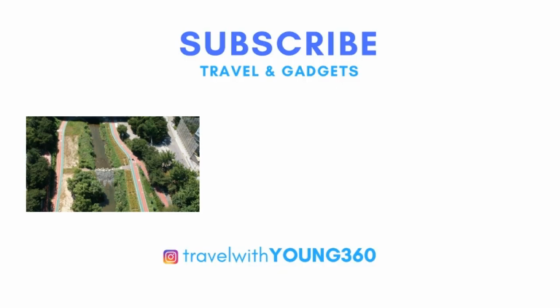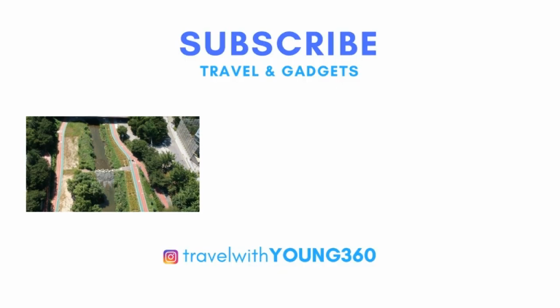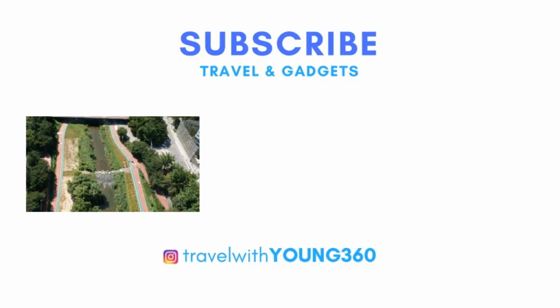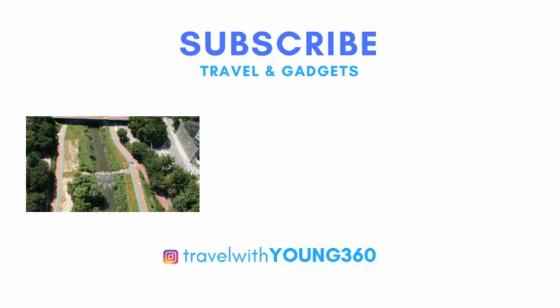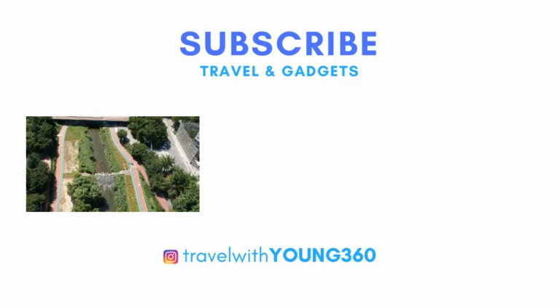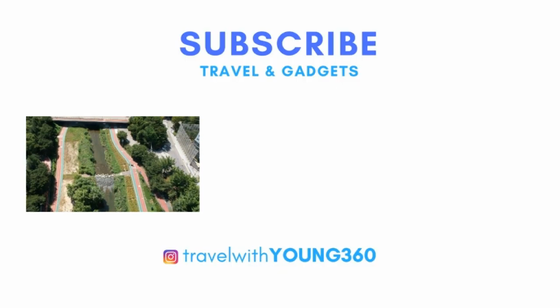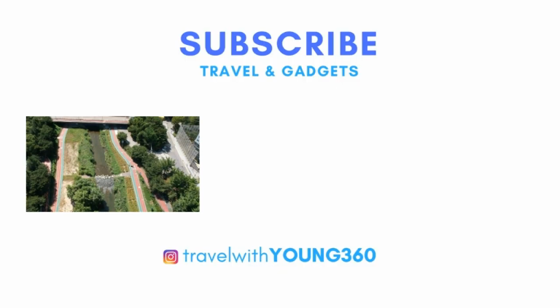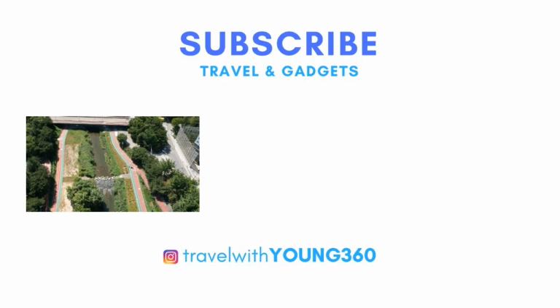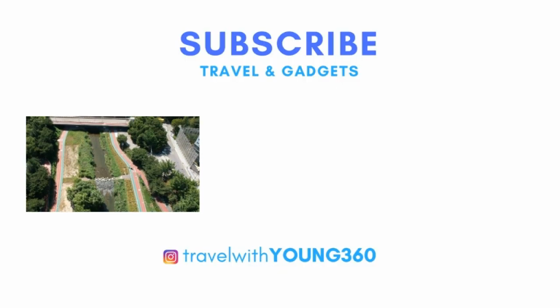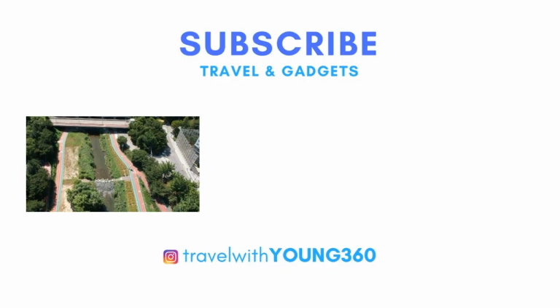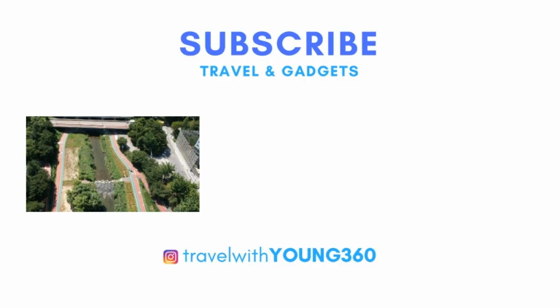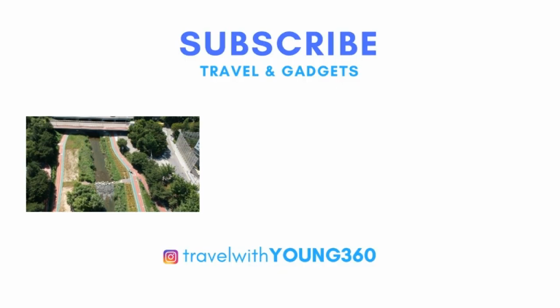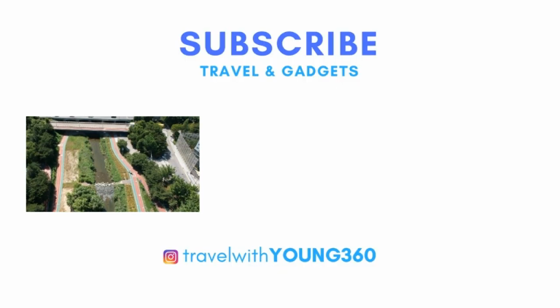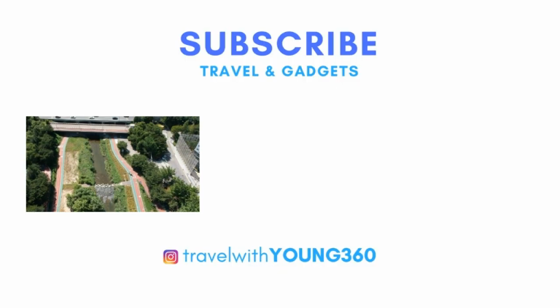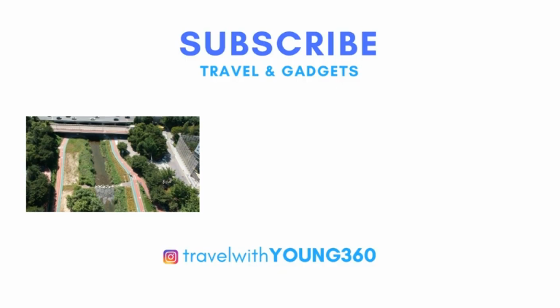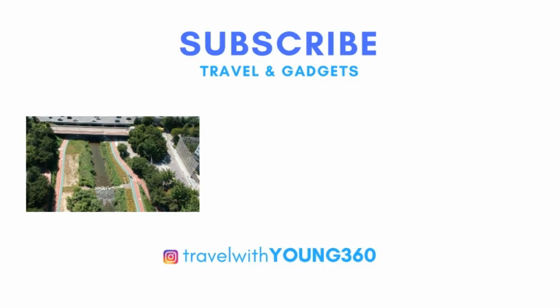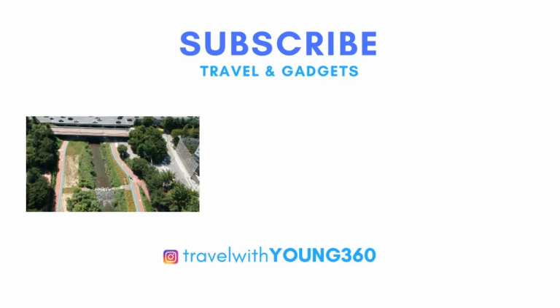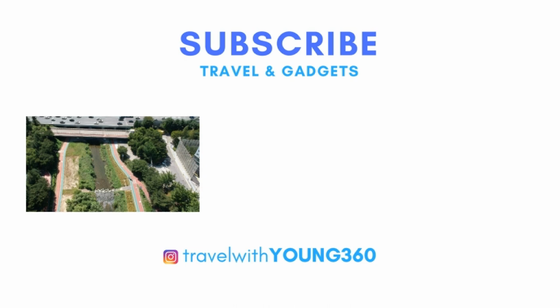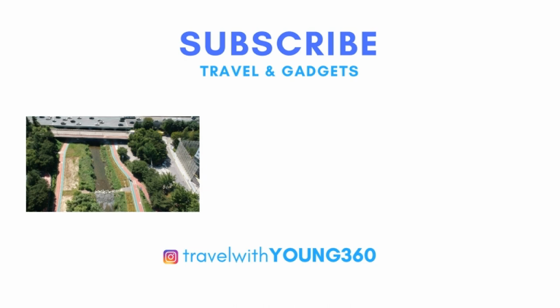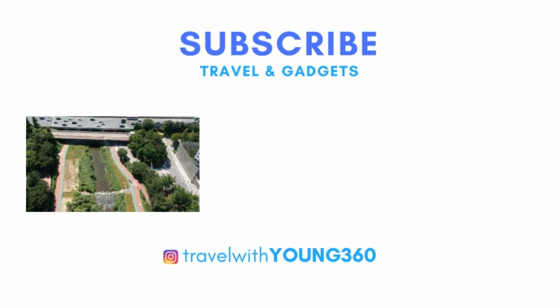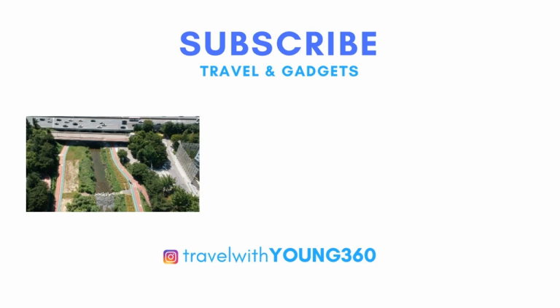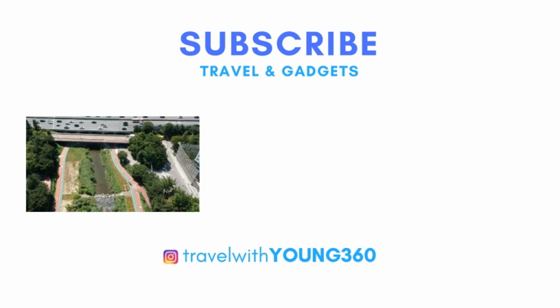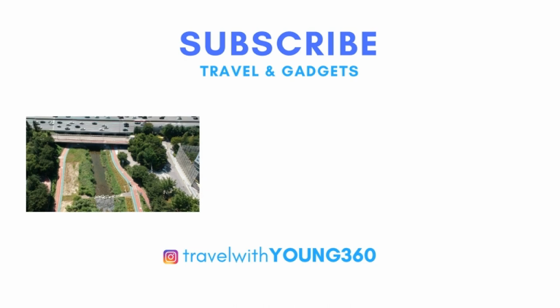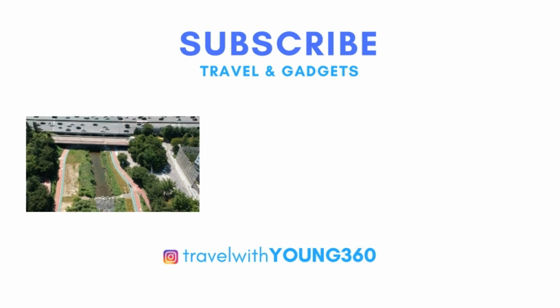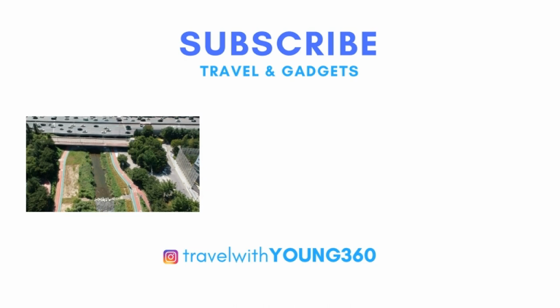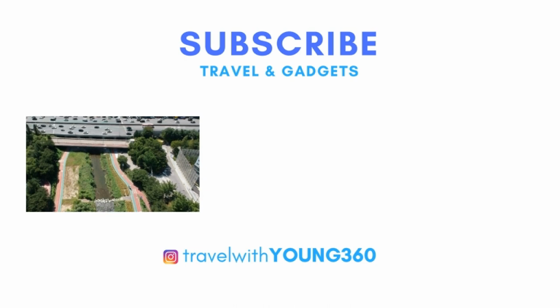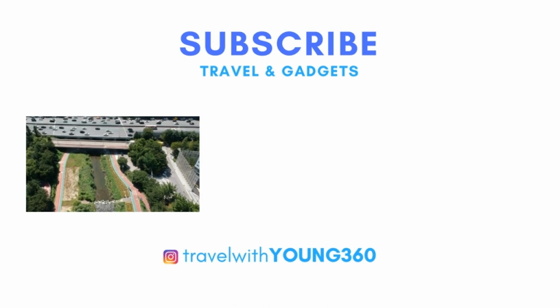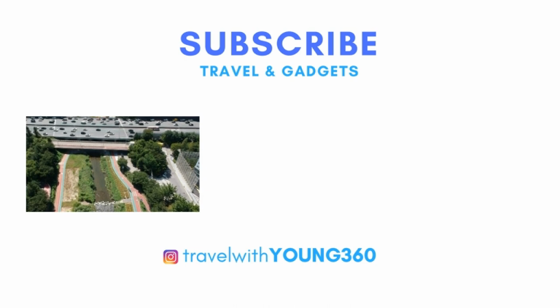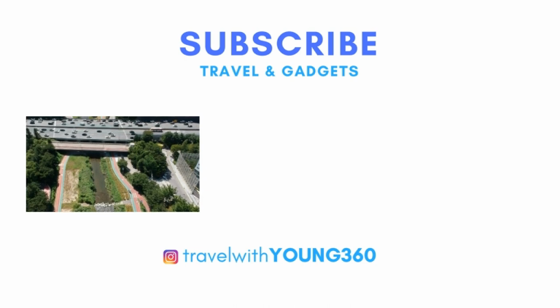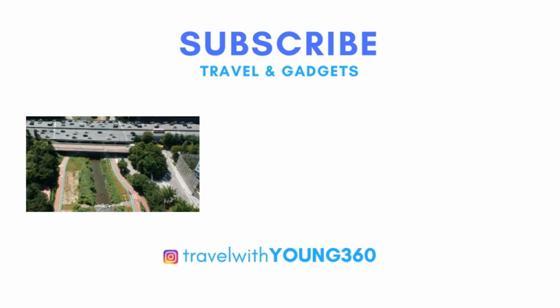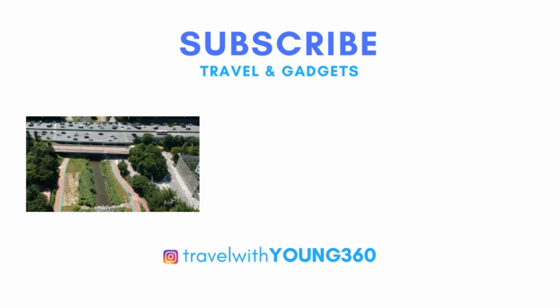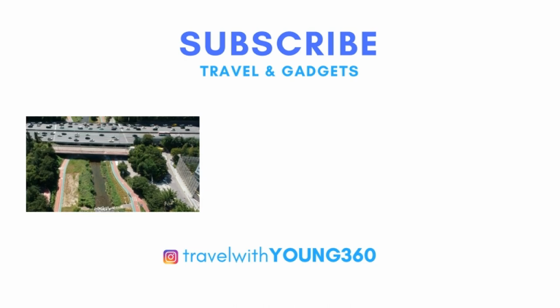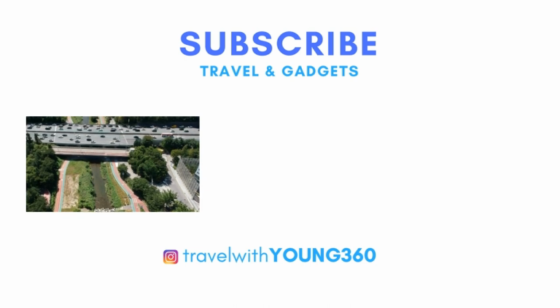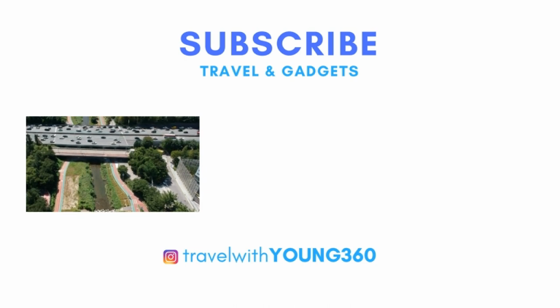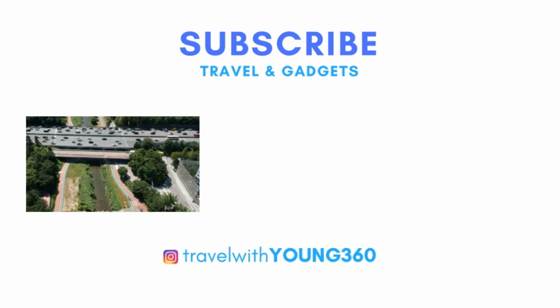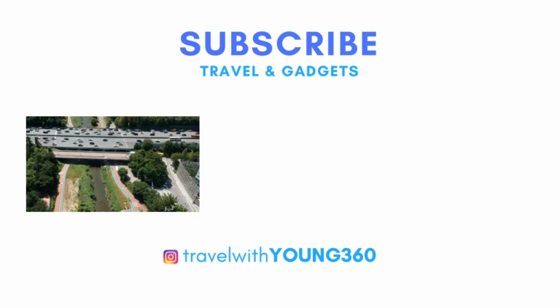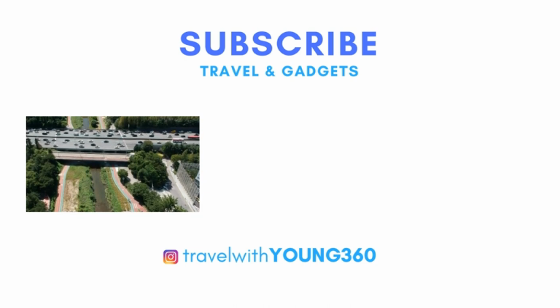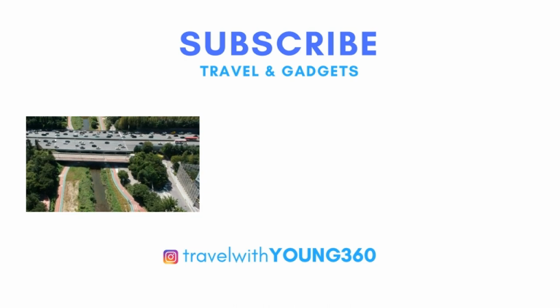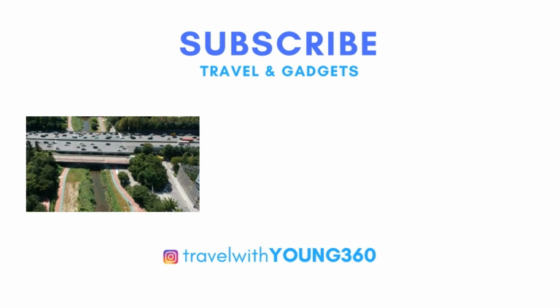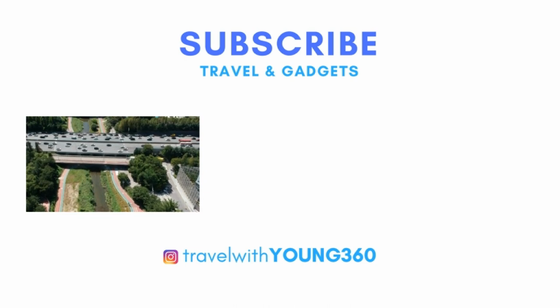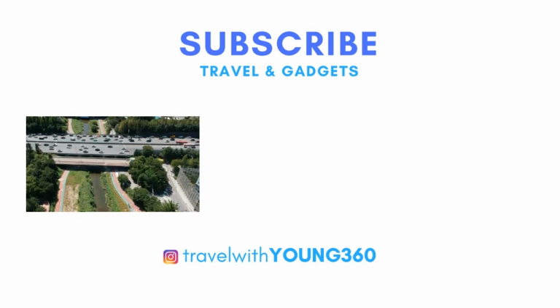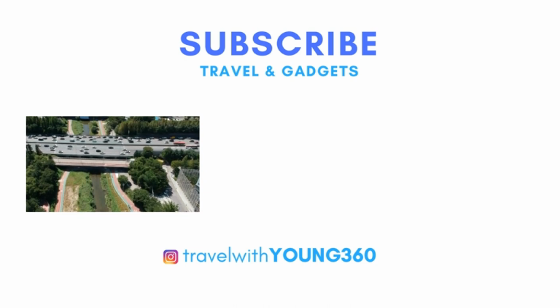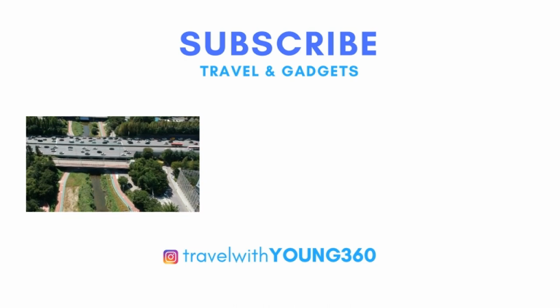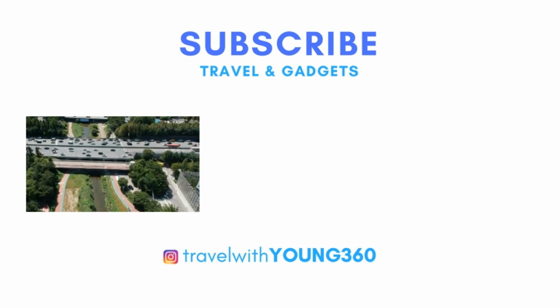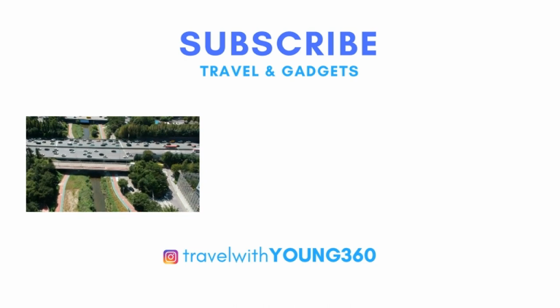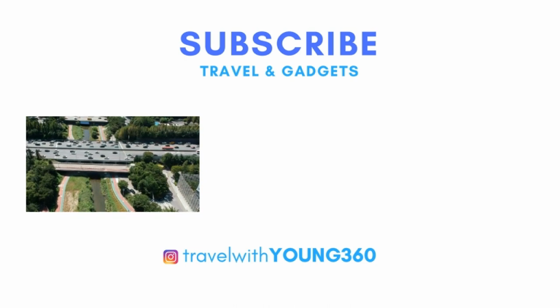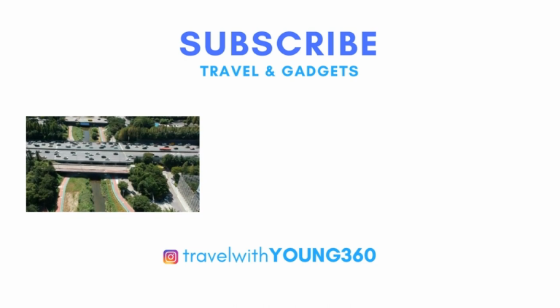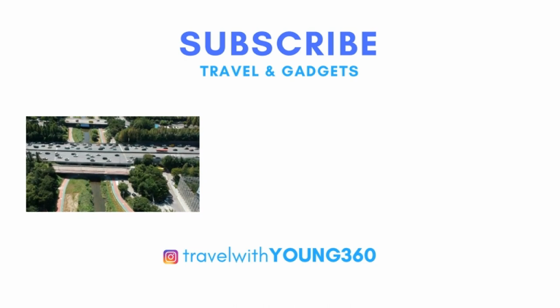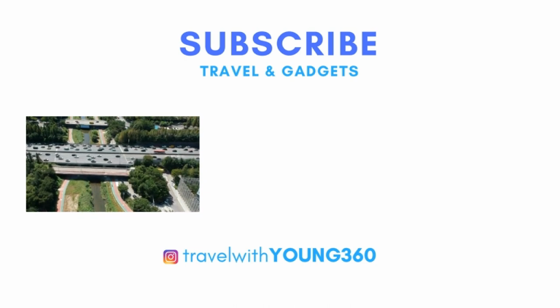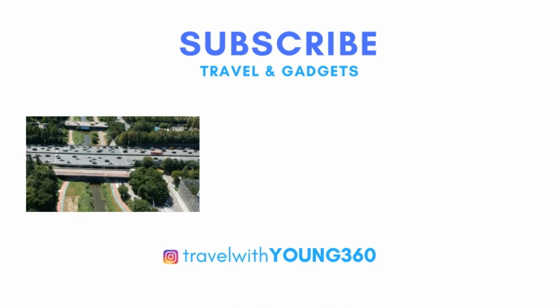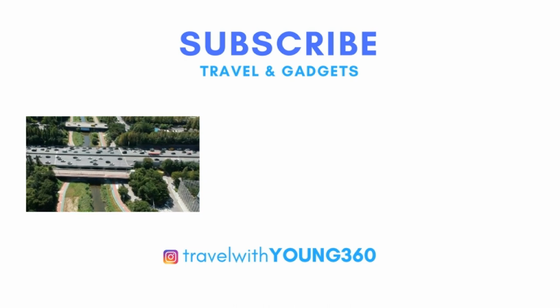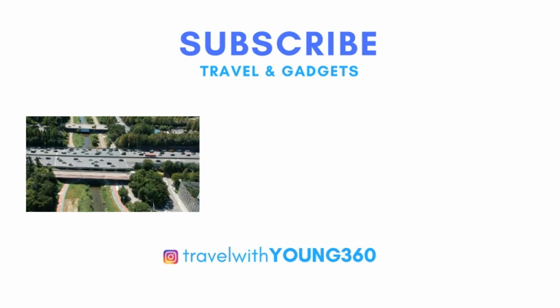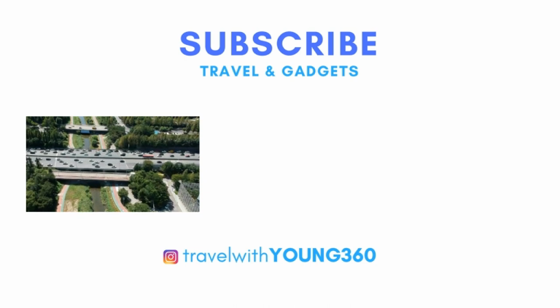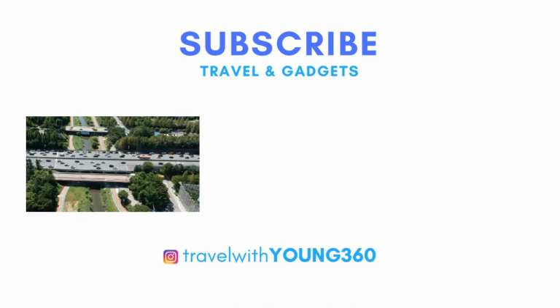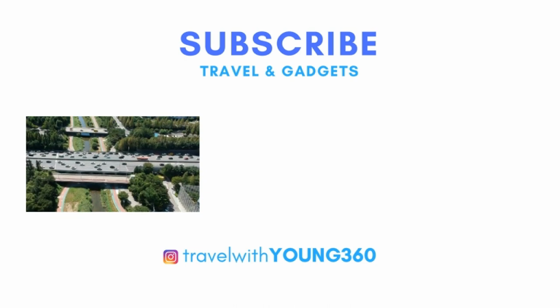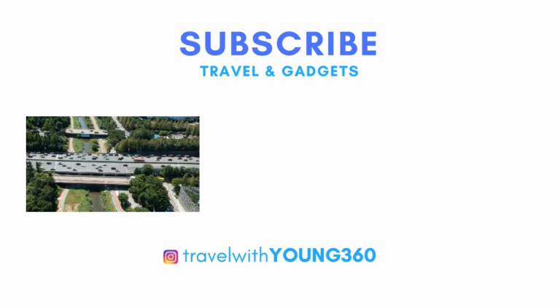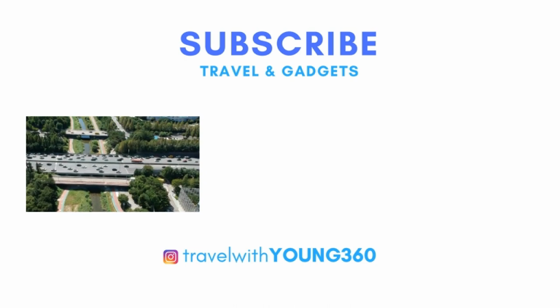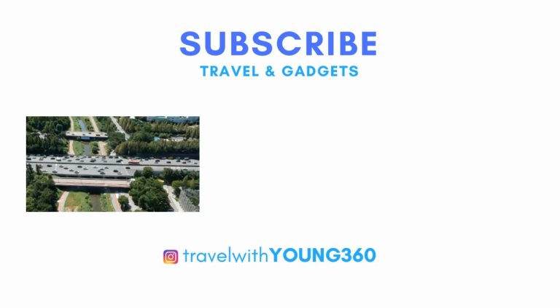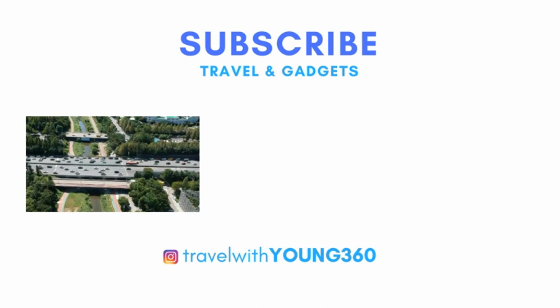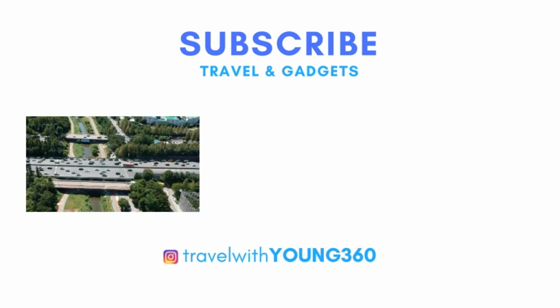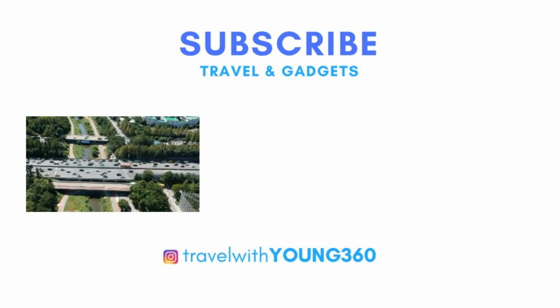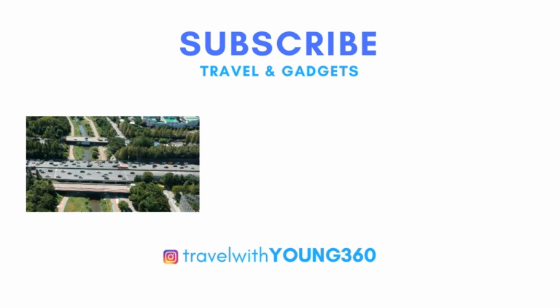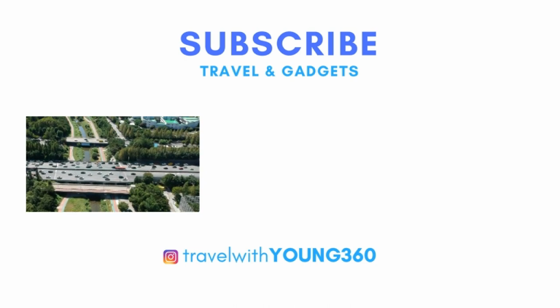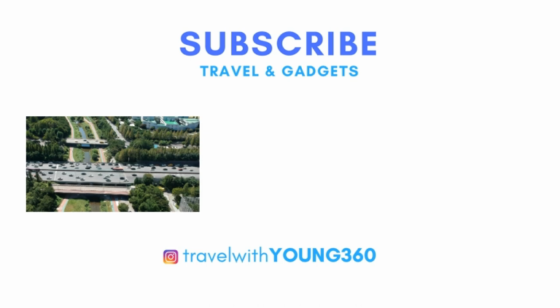I'll post some awesome videos from the Spark, so please like the video and subscribe to my channel. Thank you.